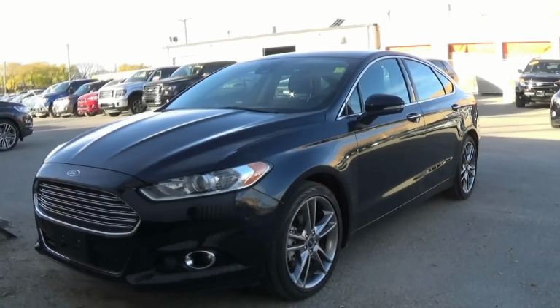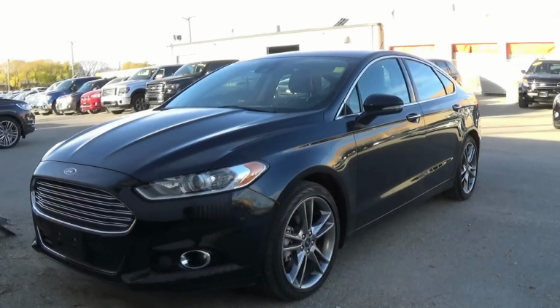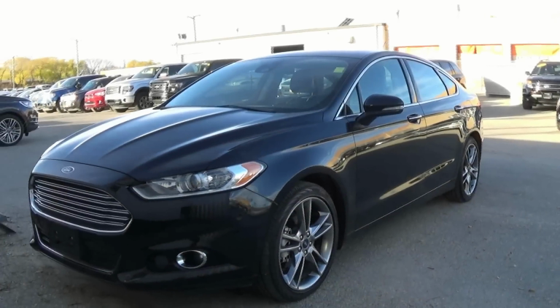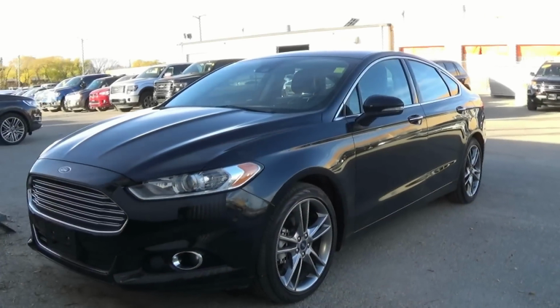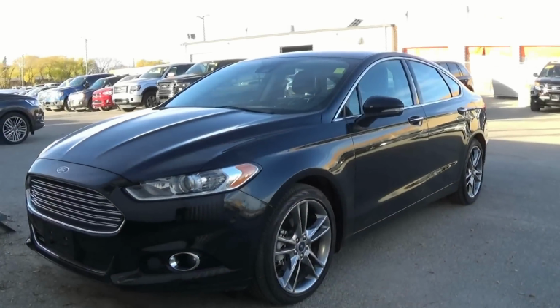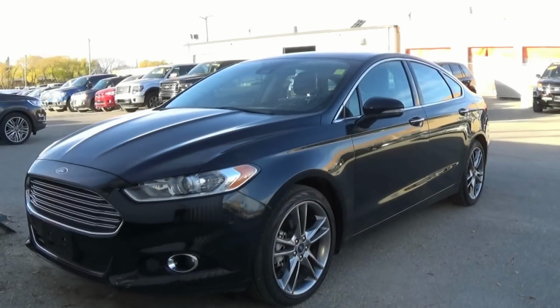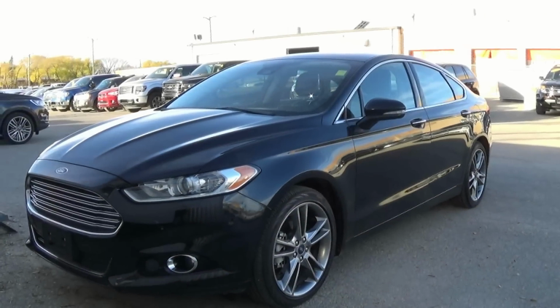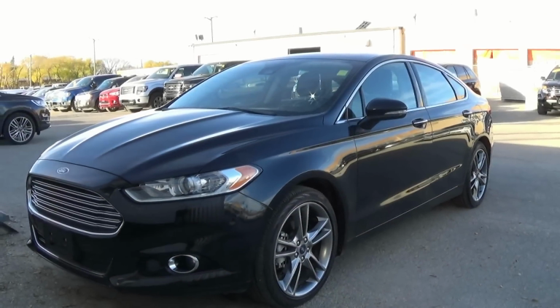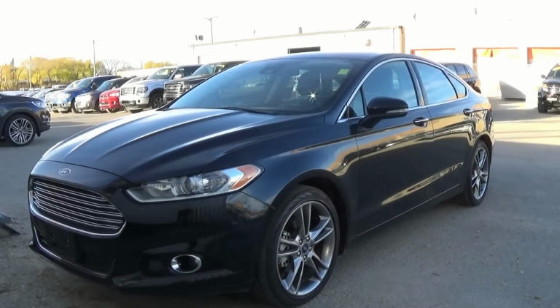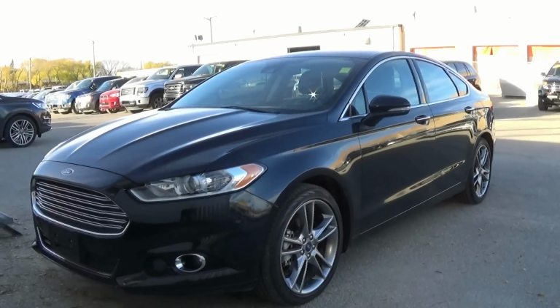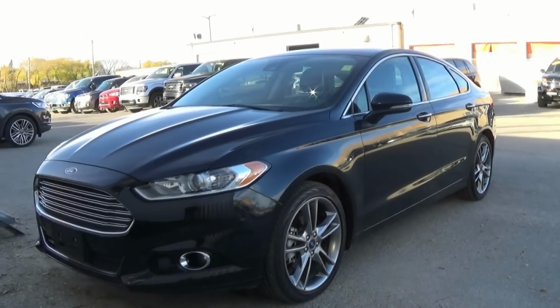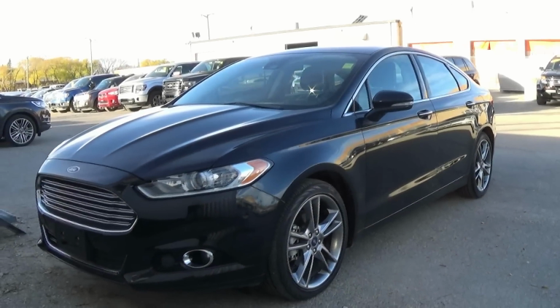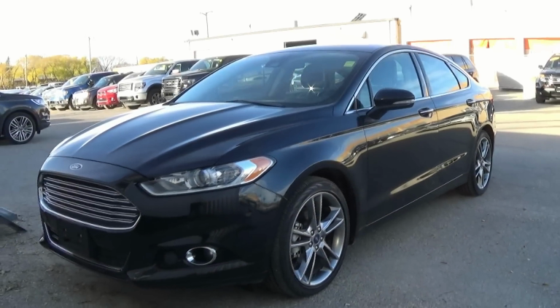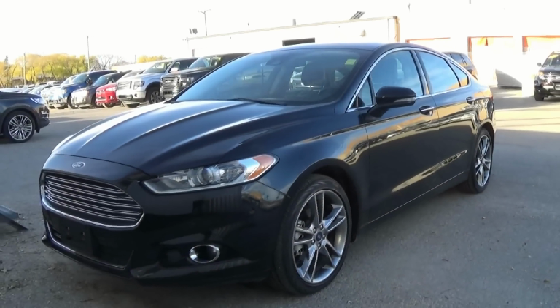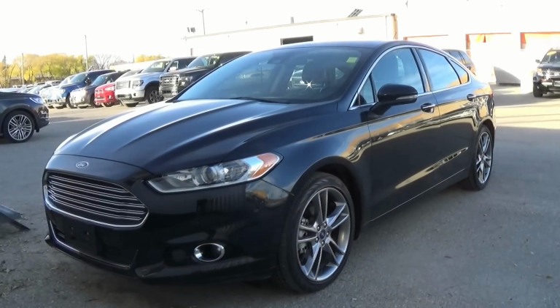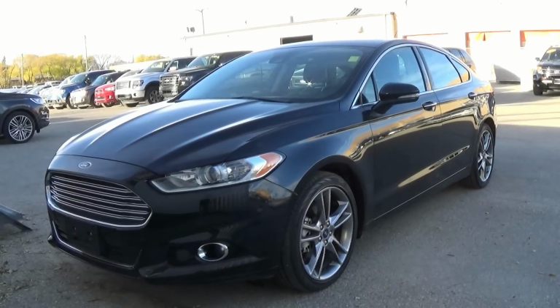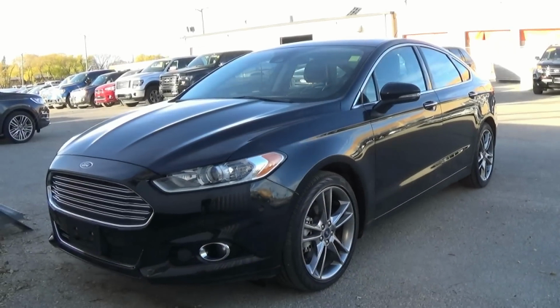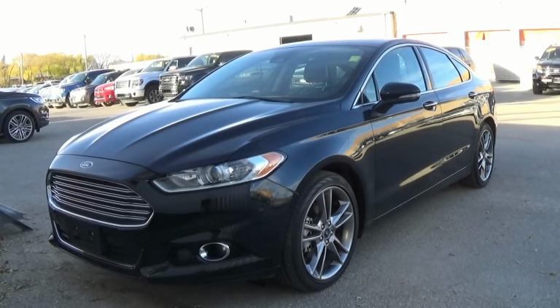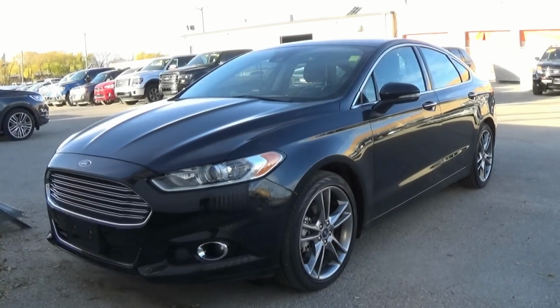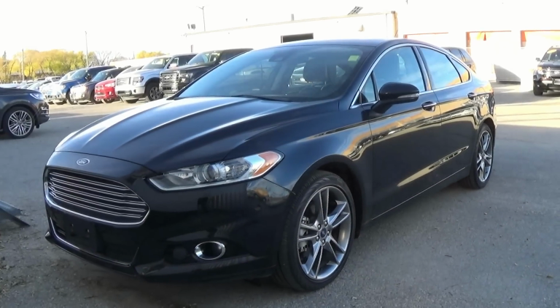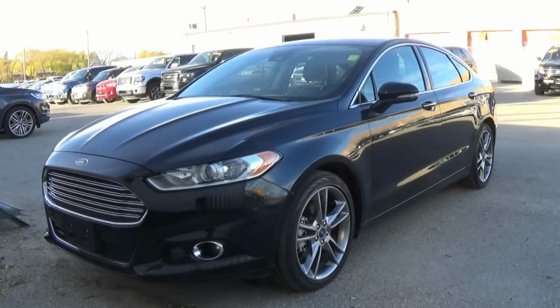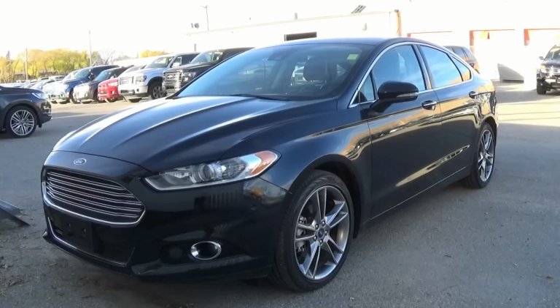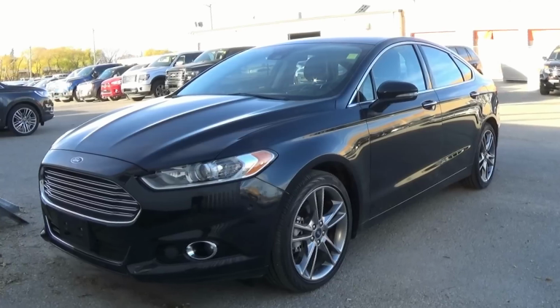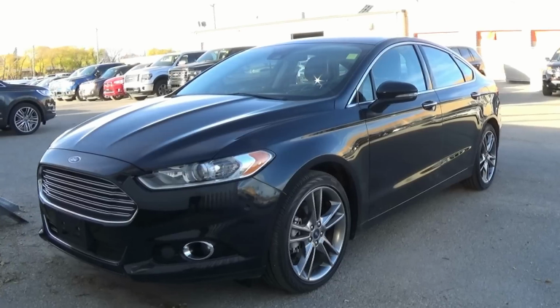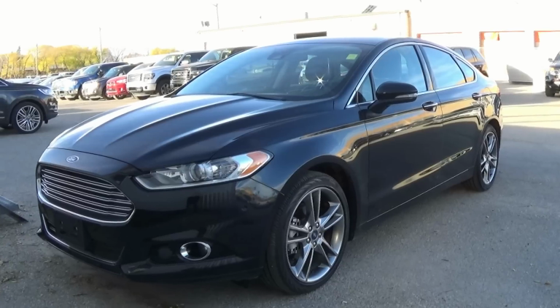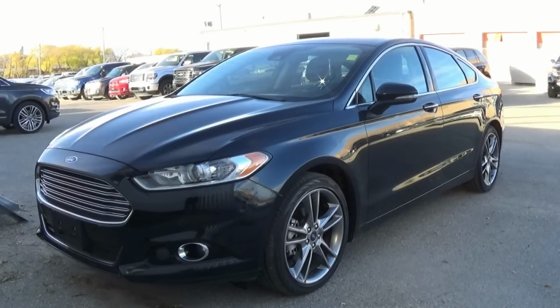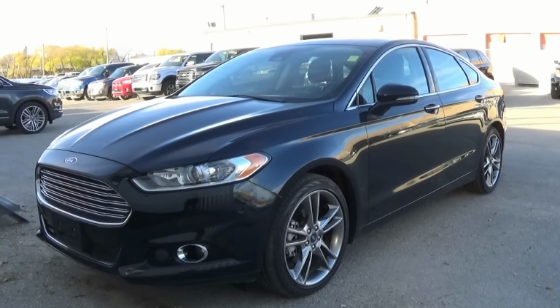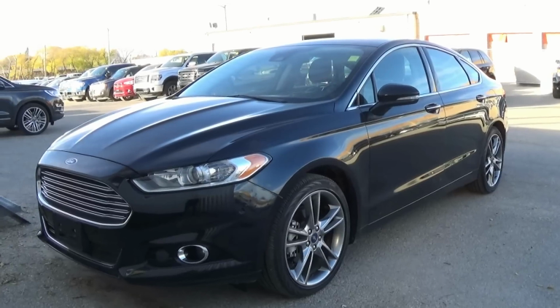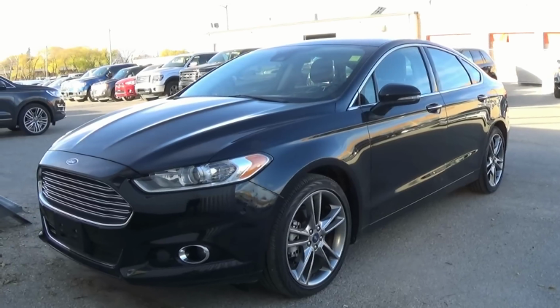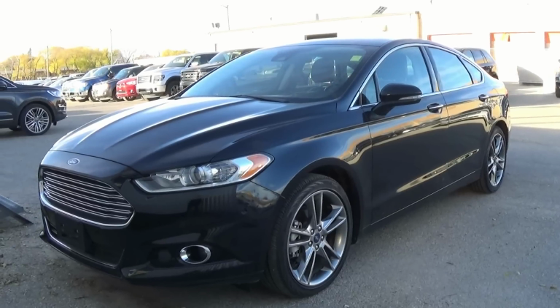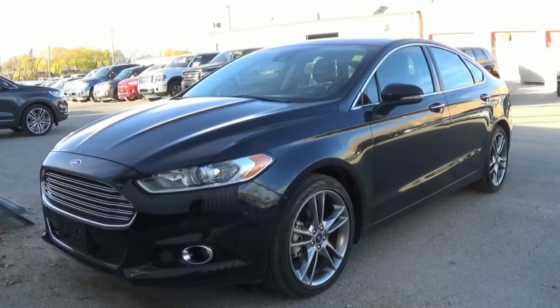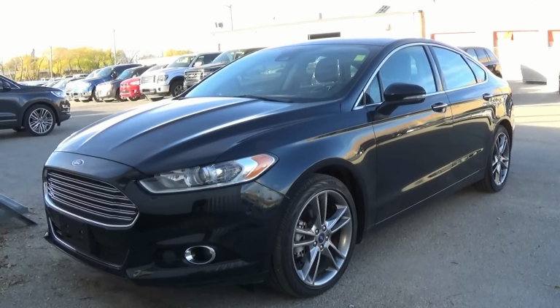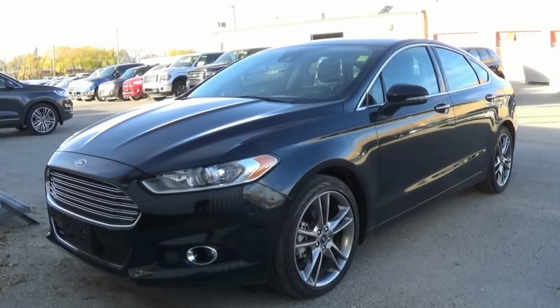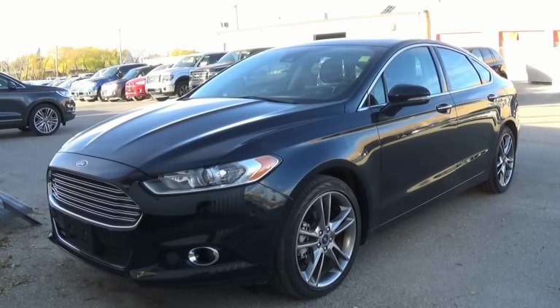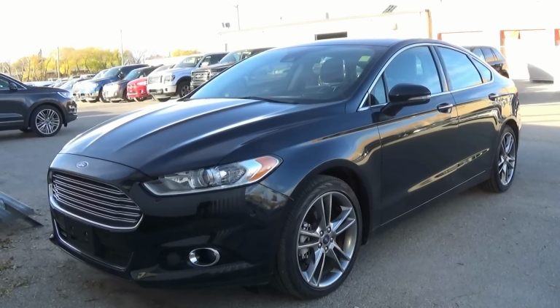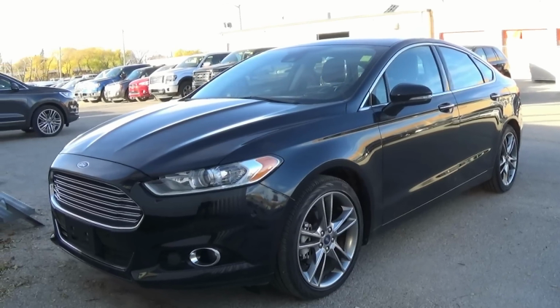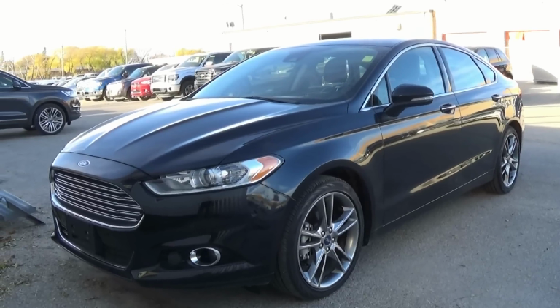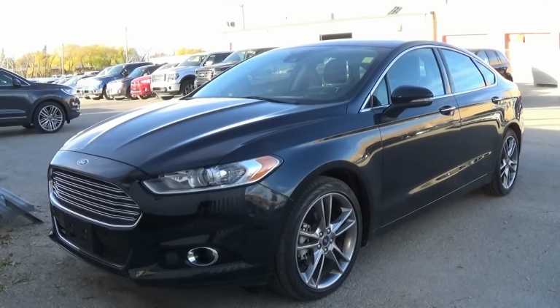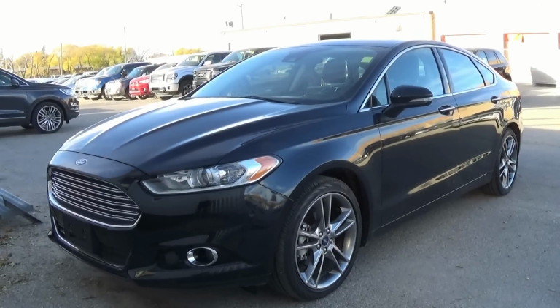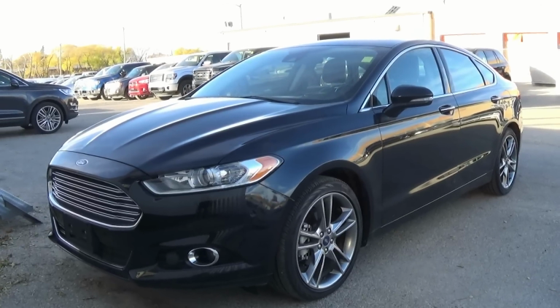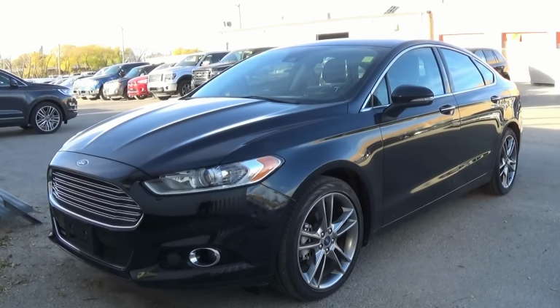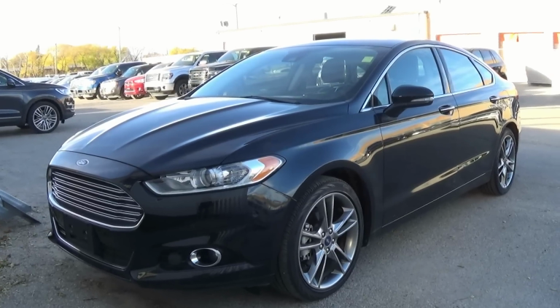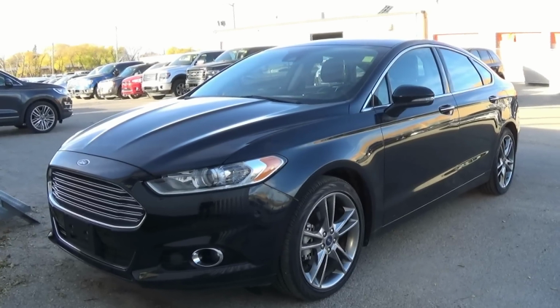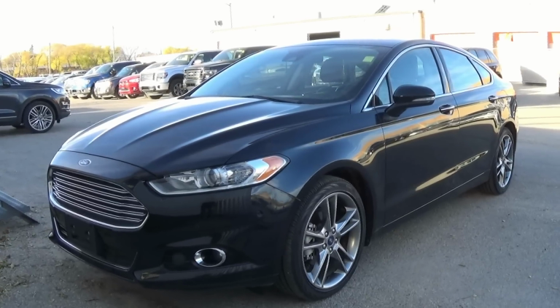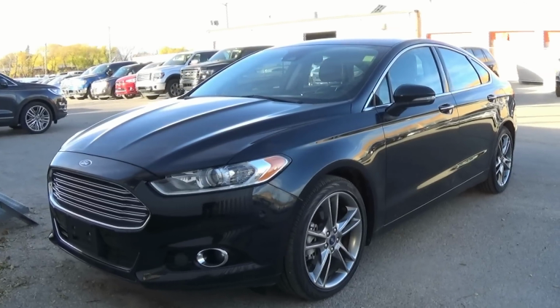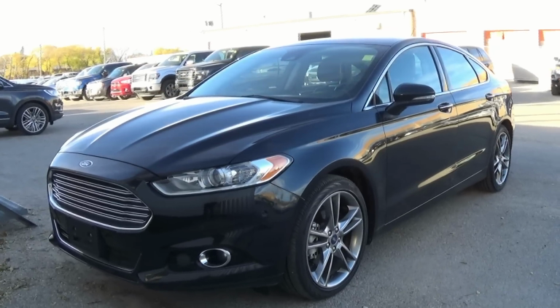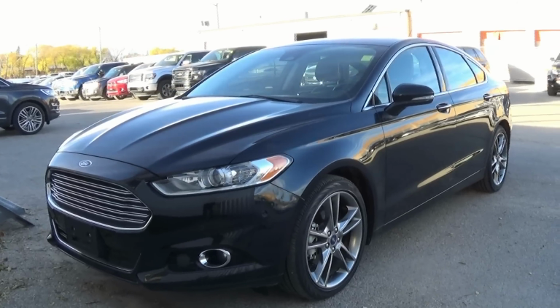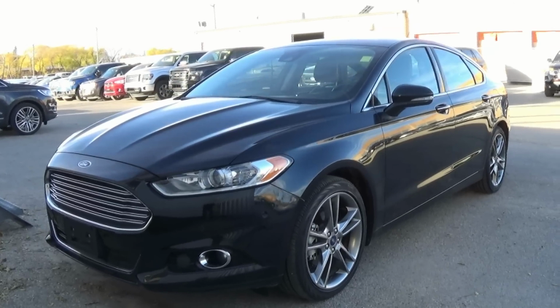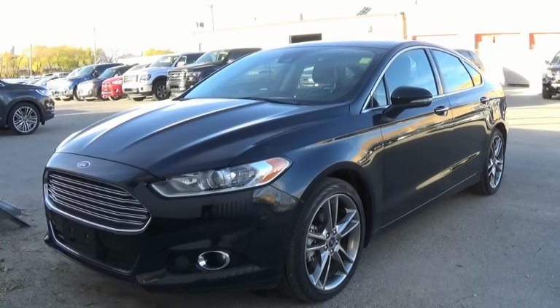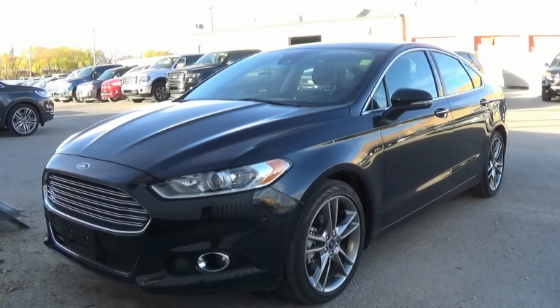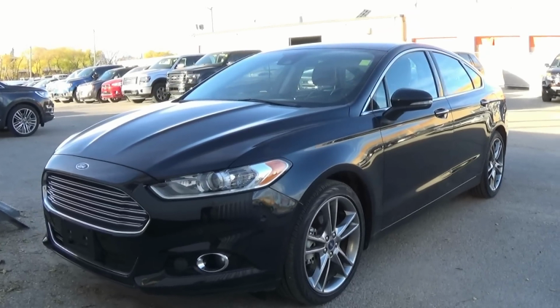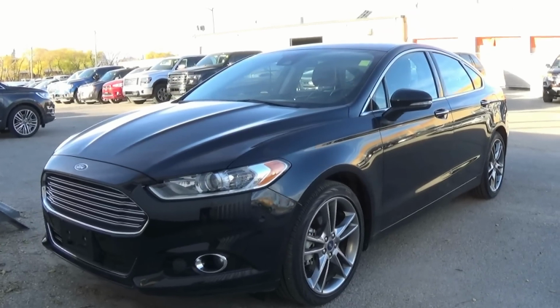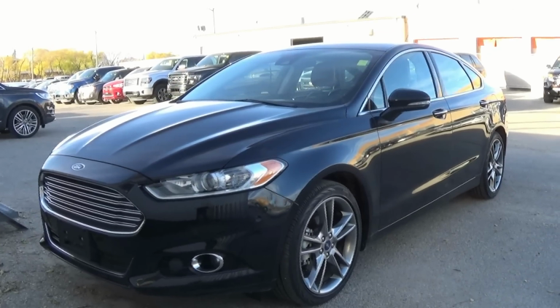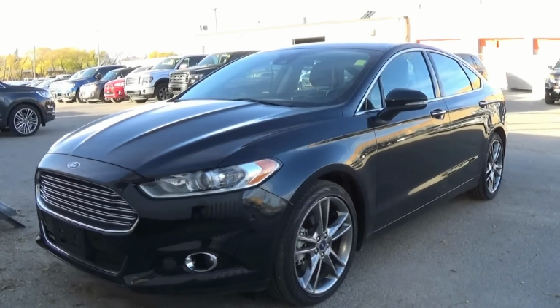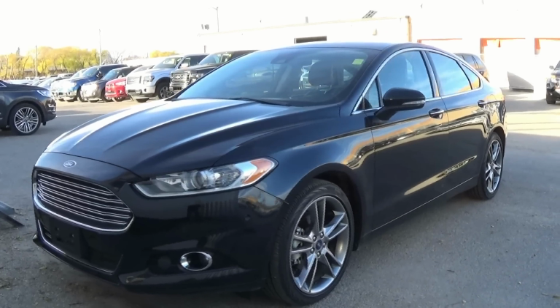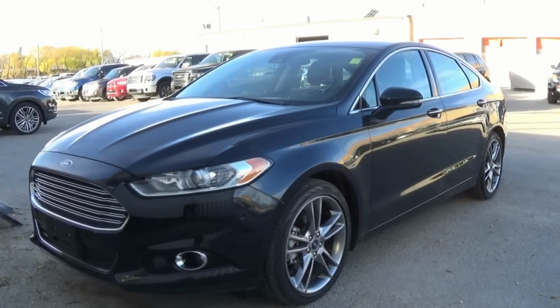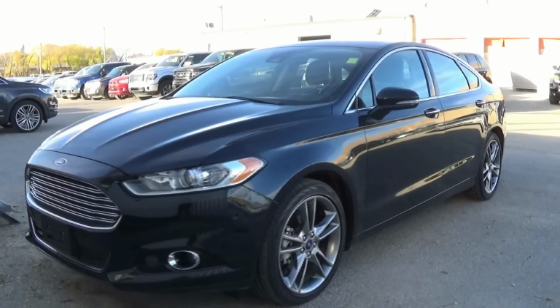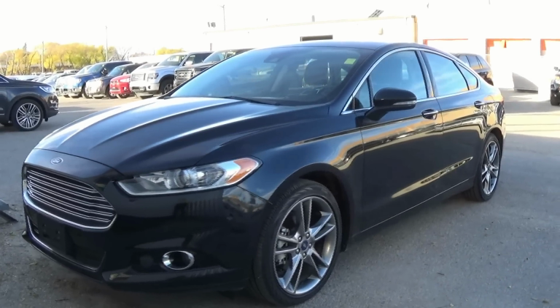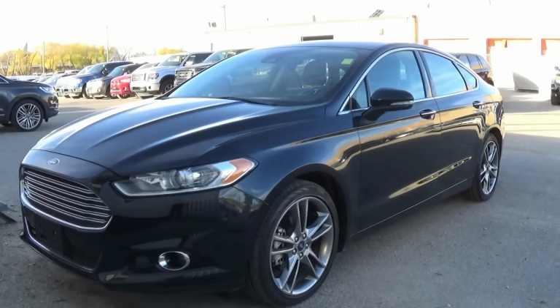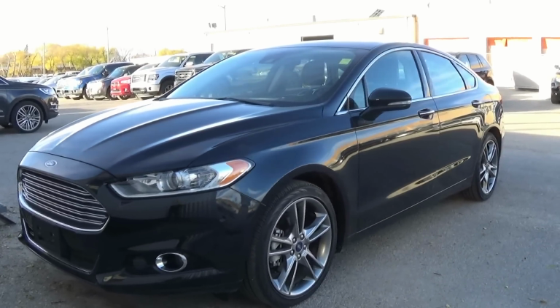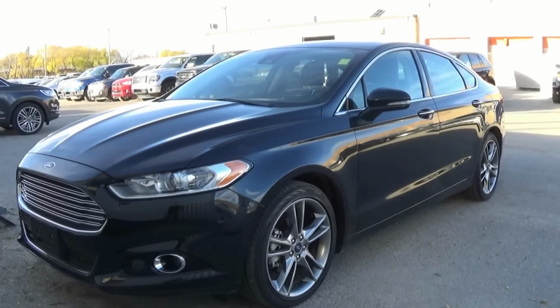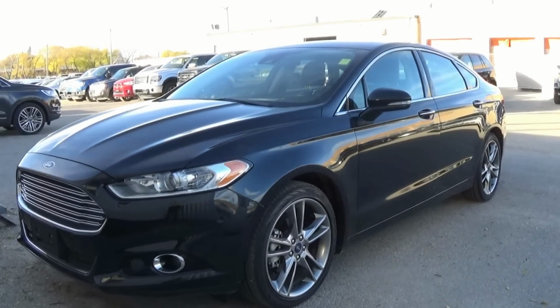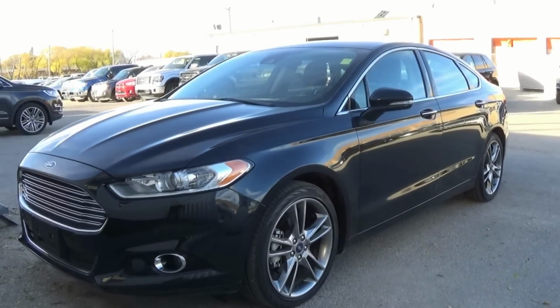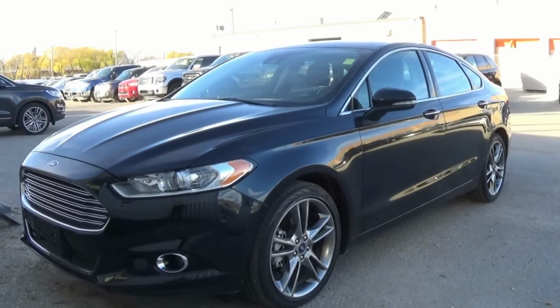Today I present to you a 2014 Ford Fusion Titanium AWD.